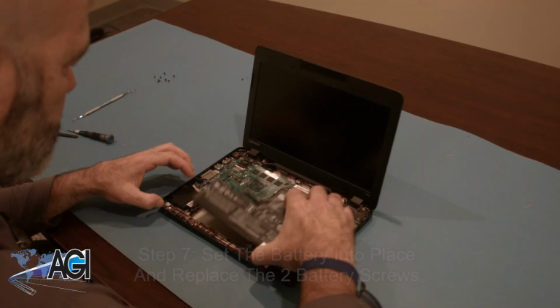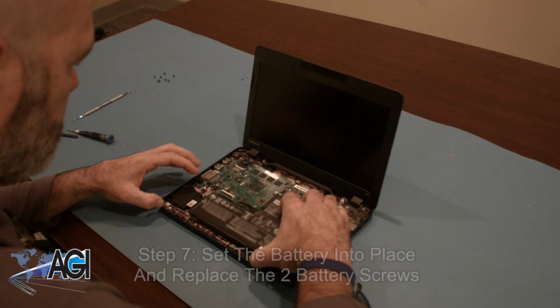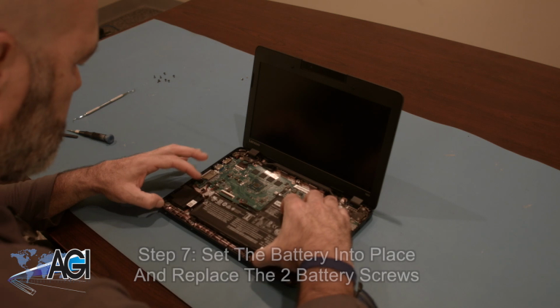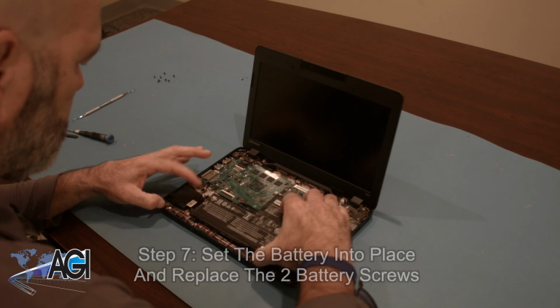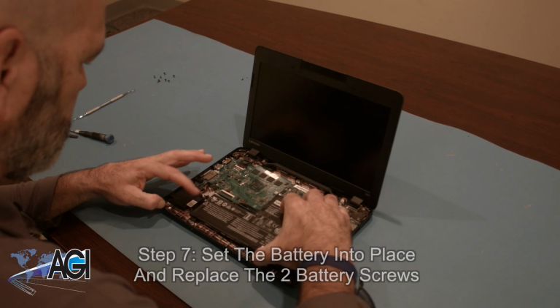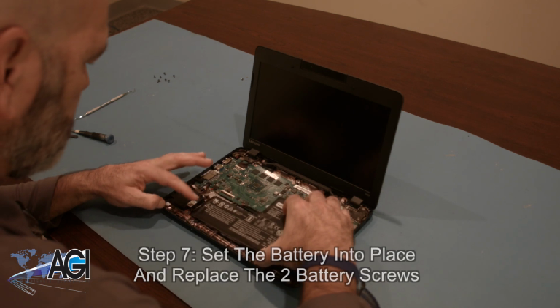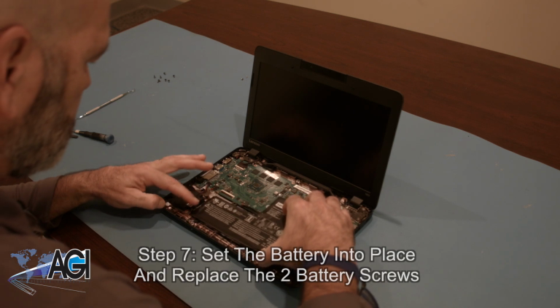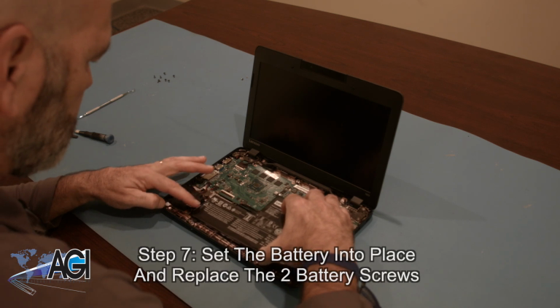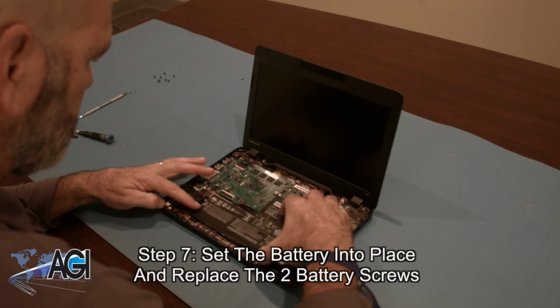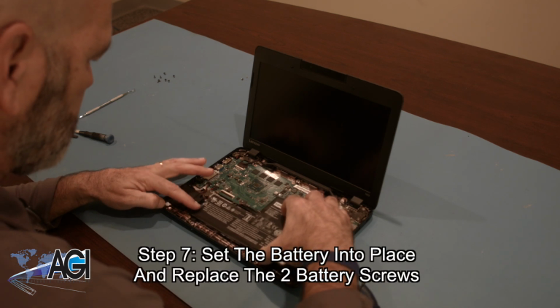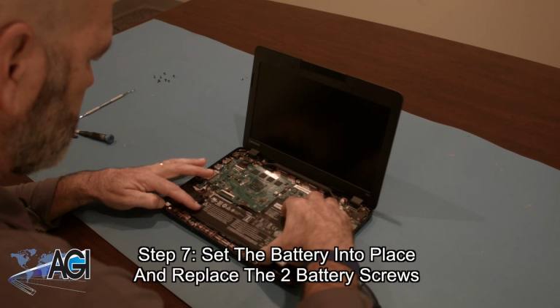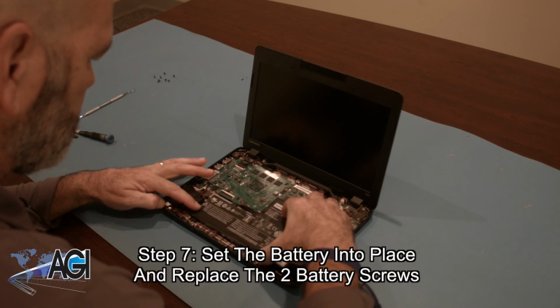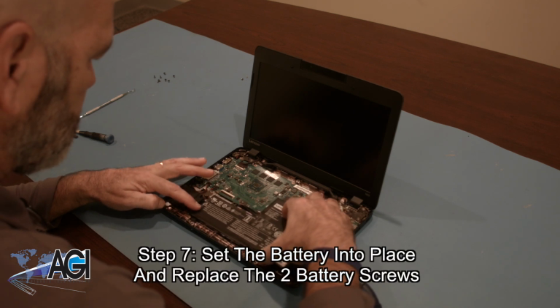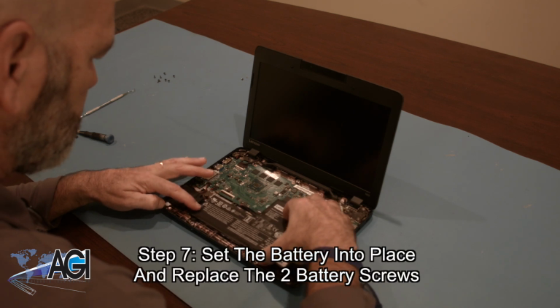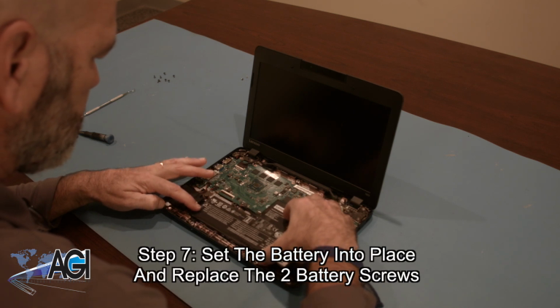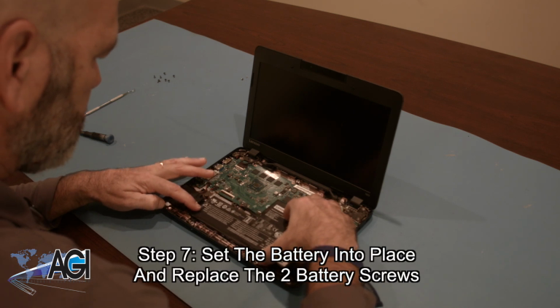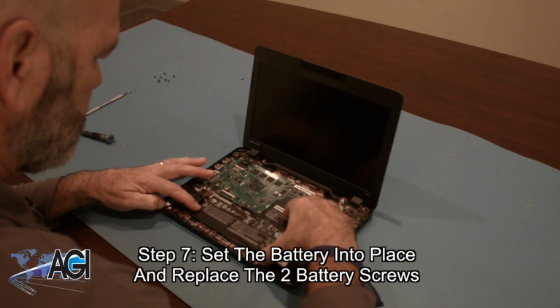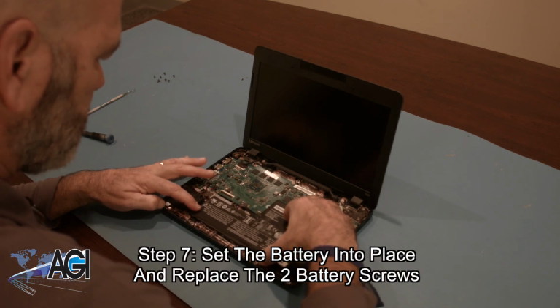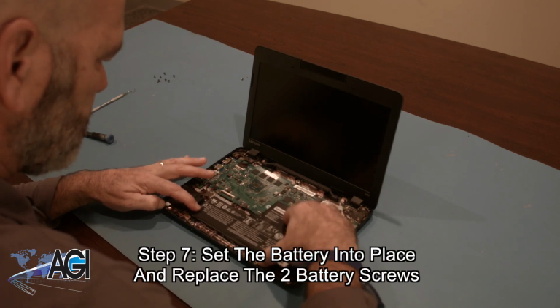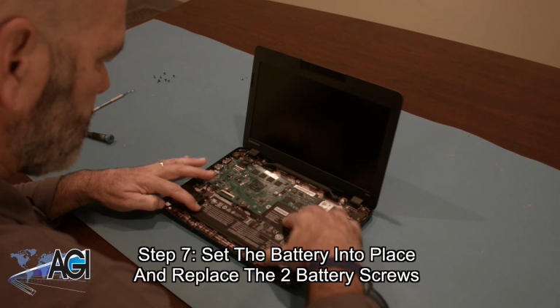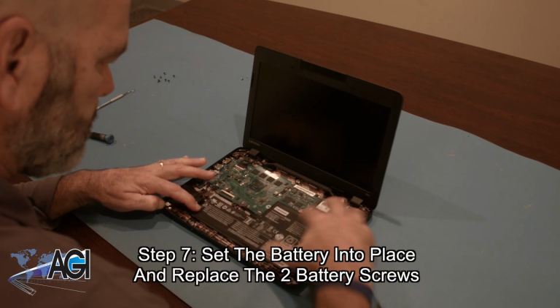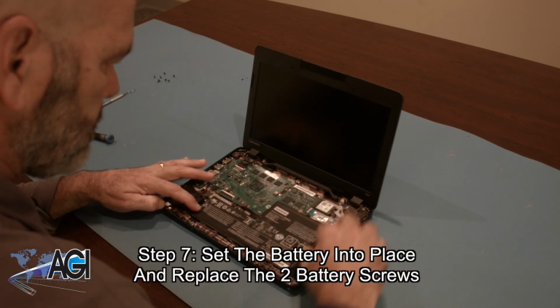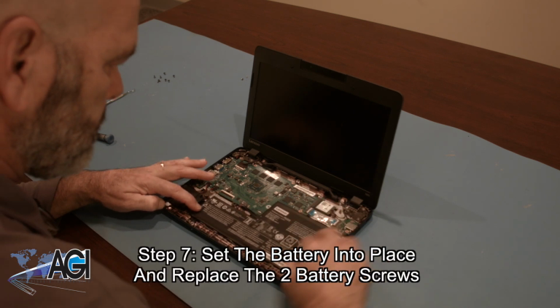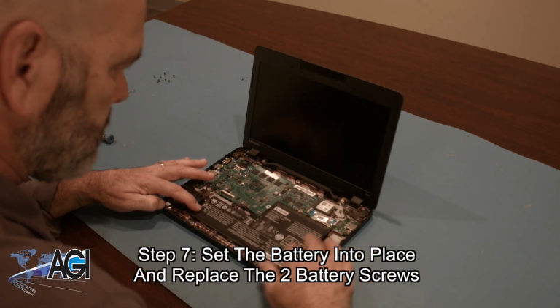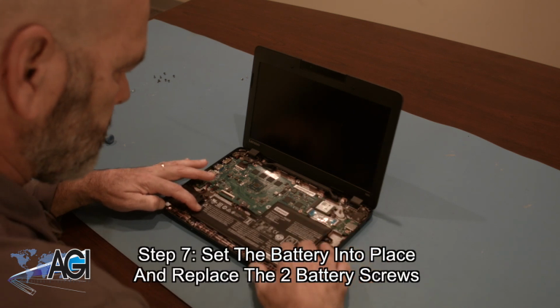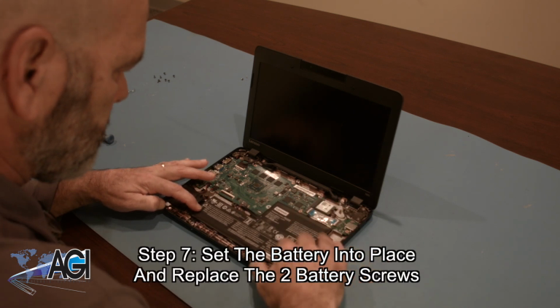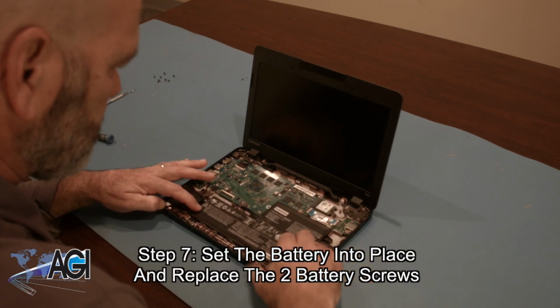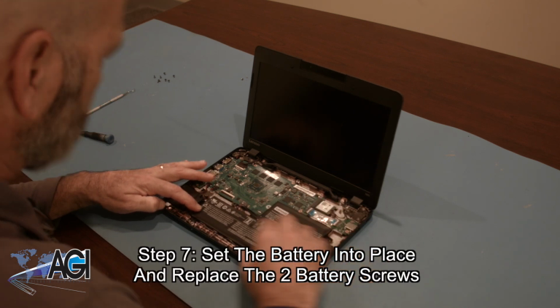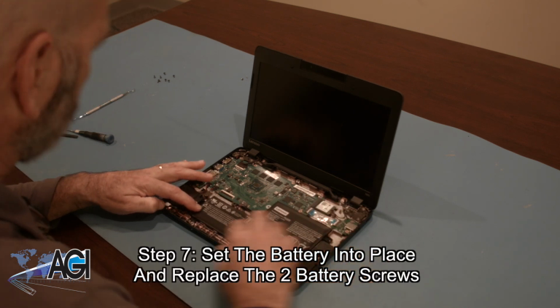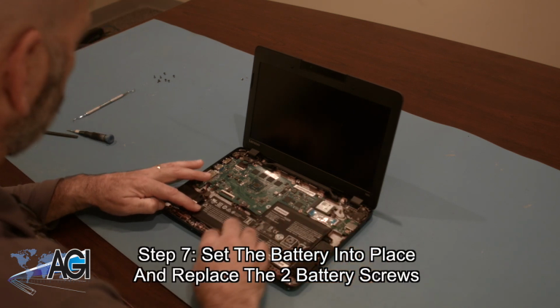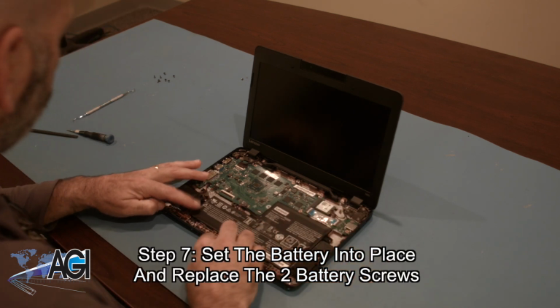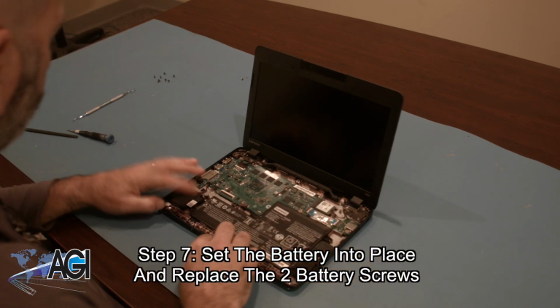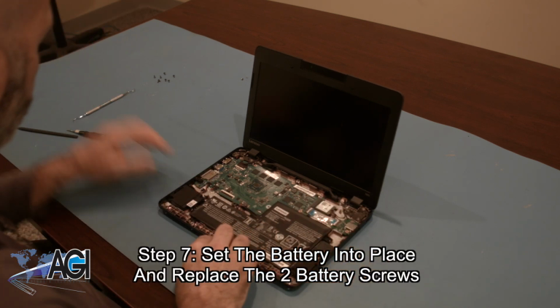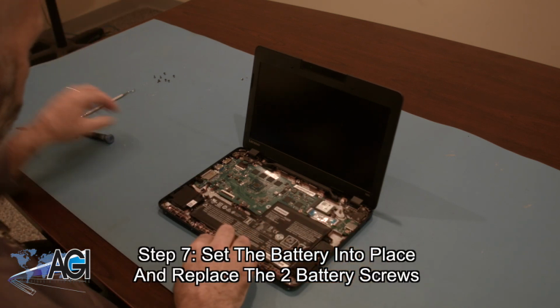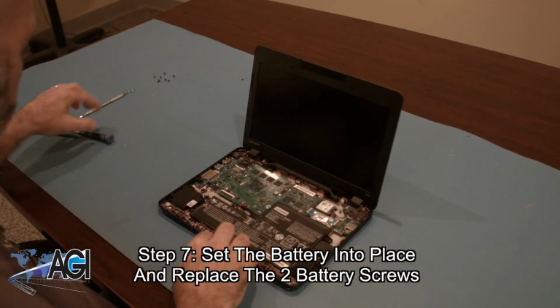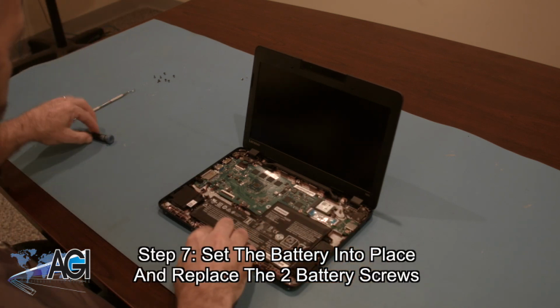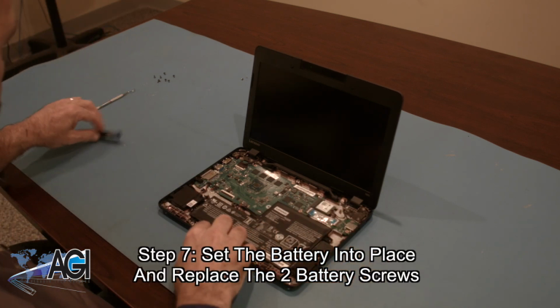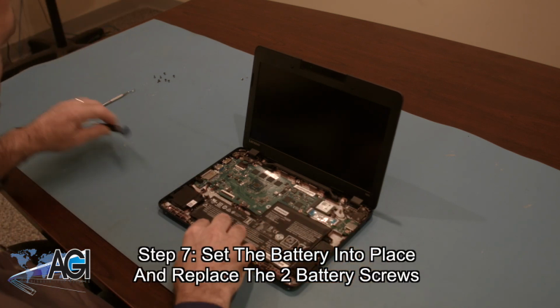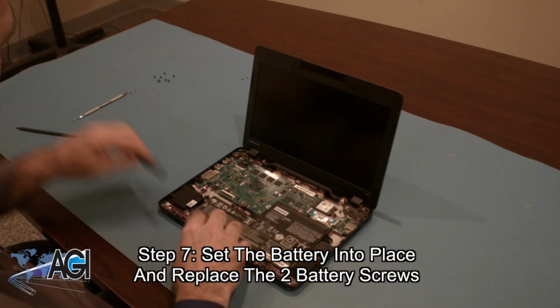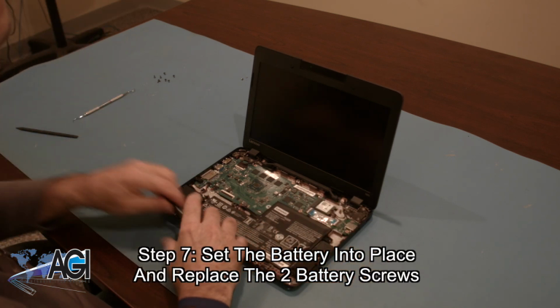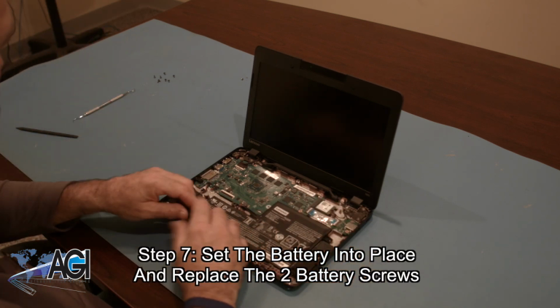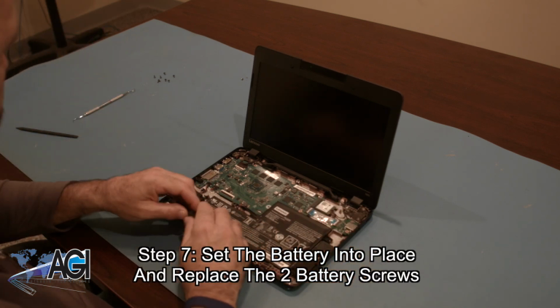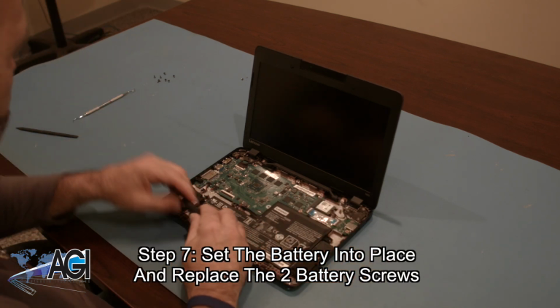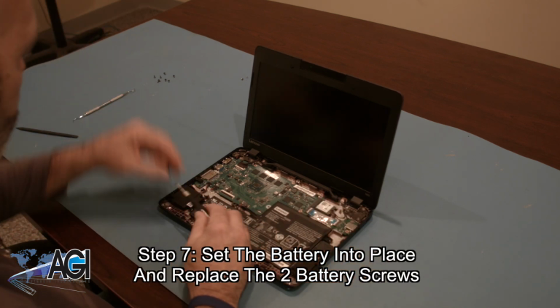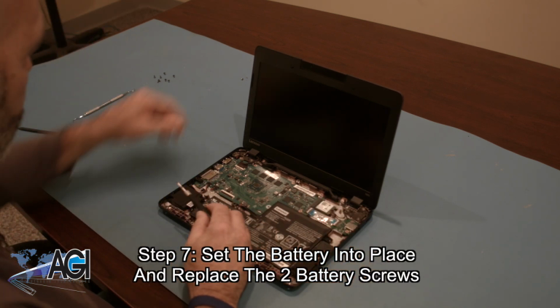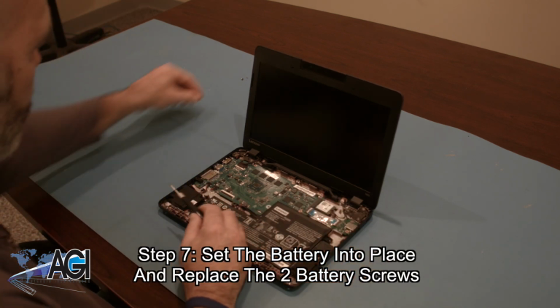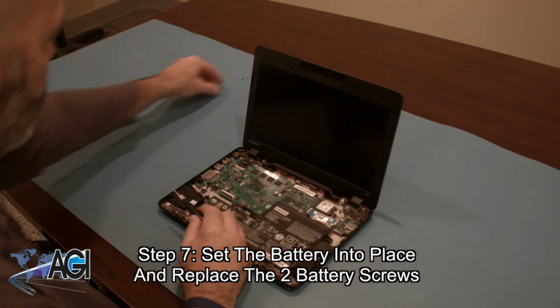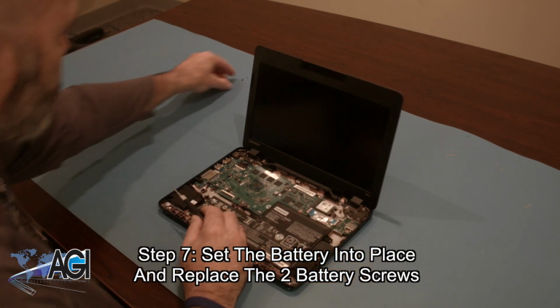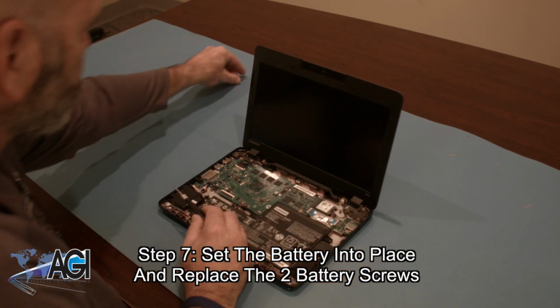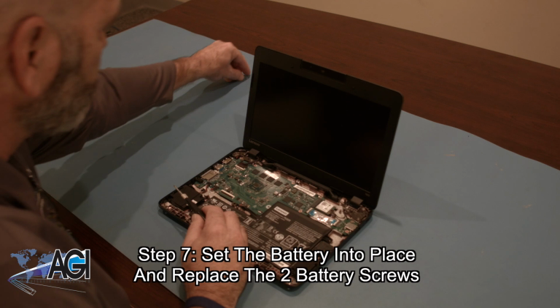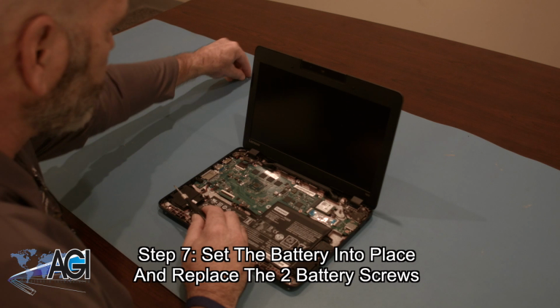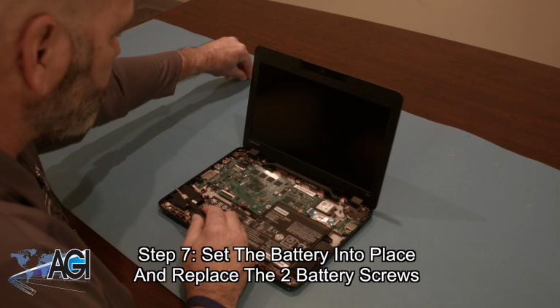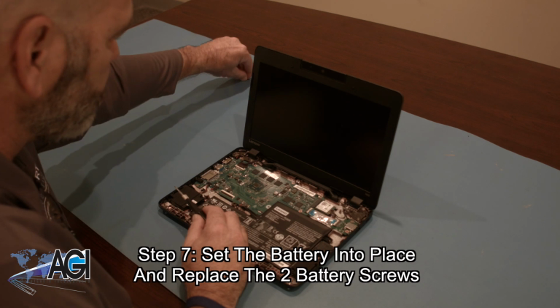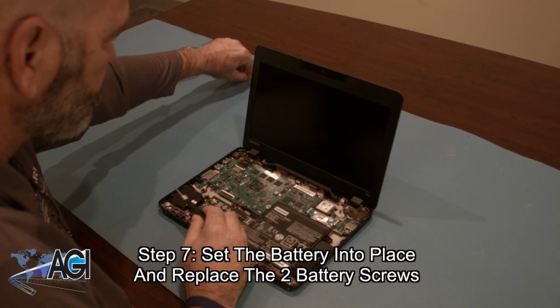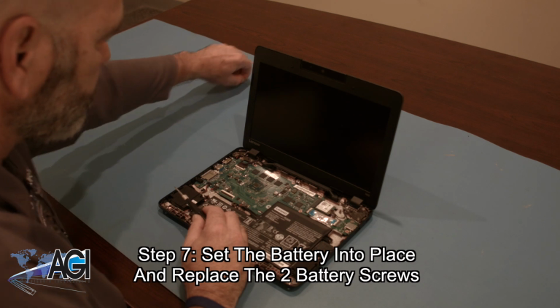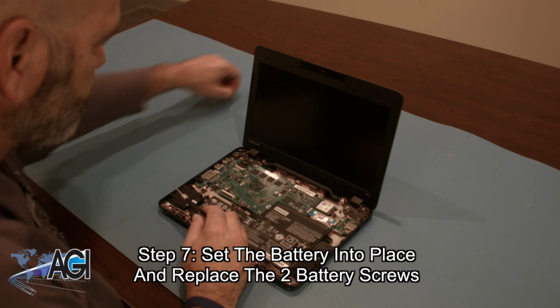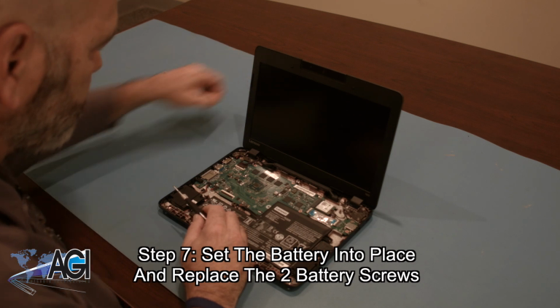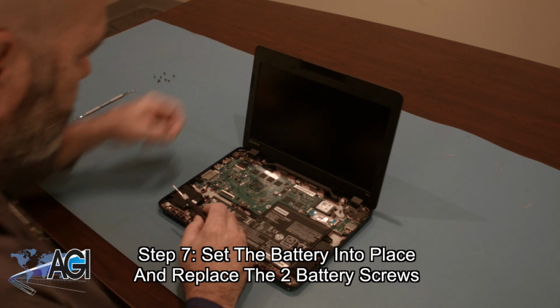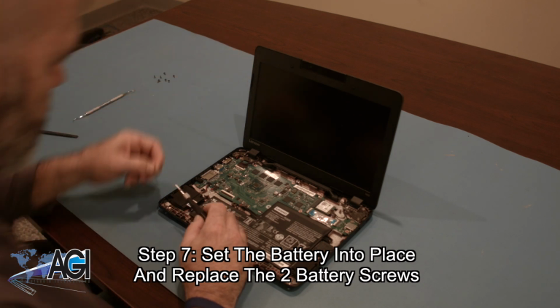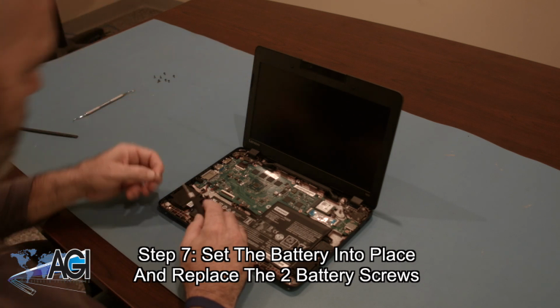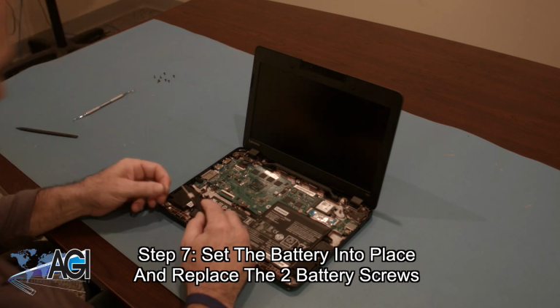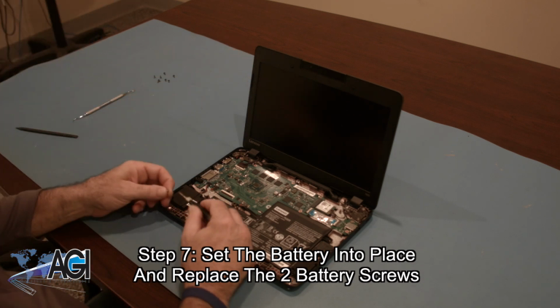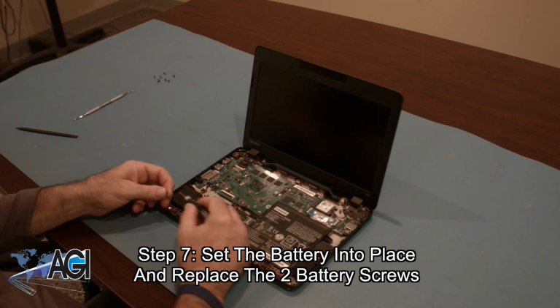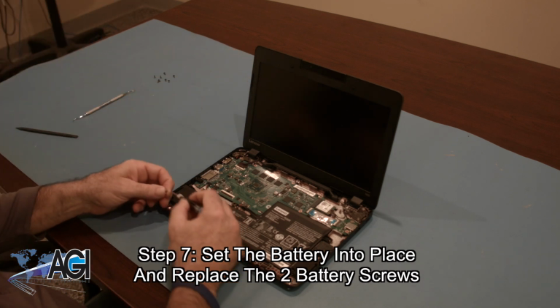The first step in the installation of your replacement battery will be to set it into place and replace the two battery screws.